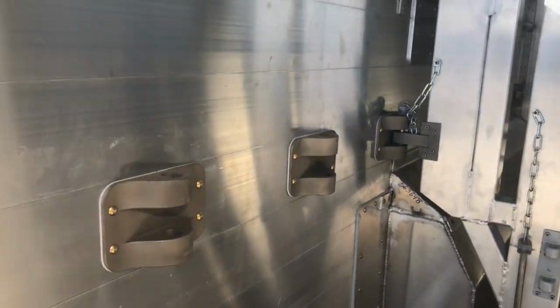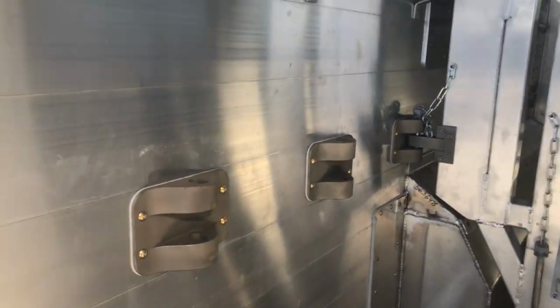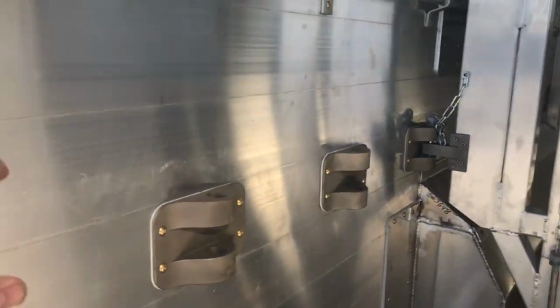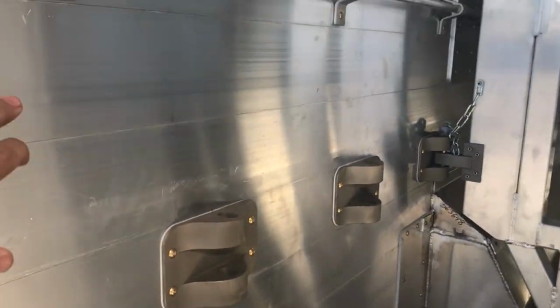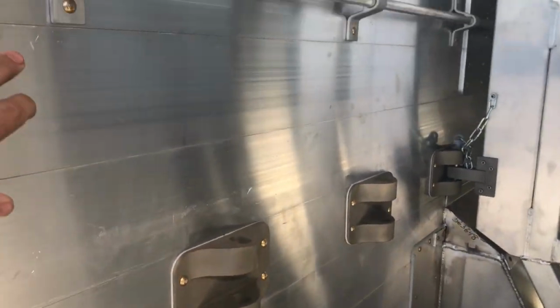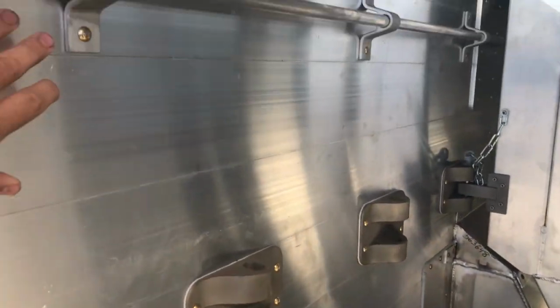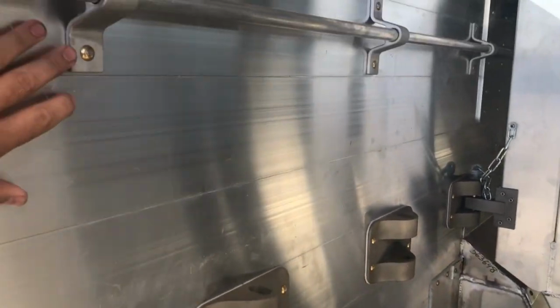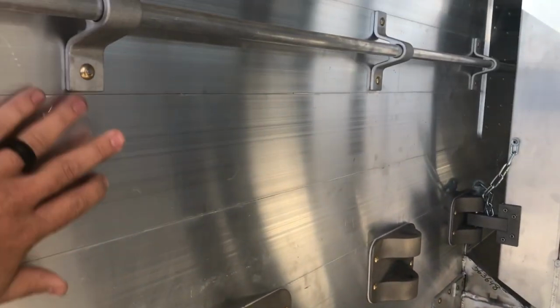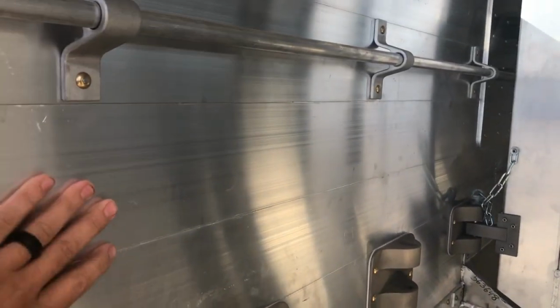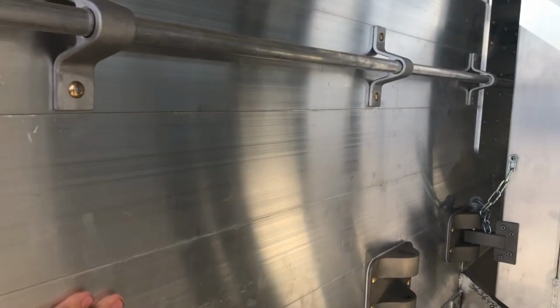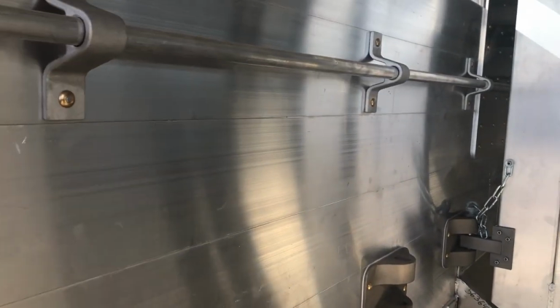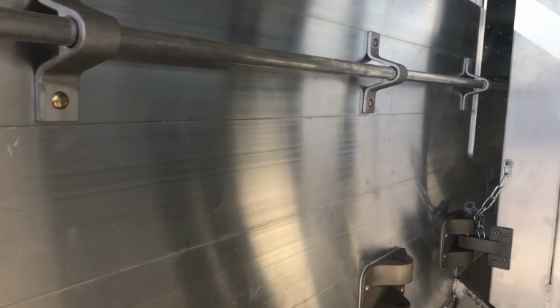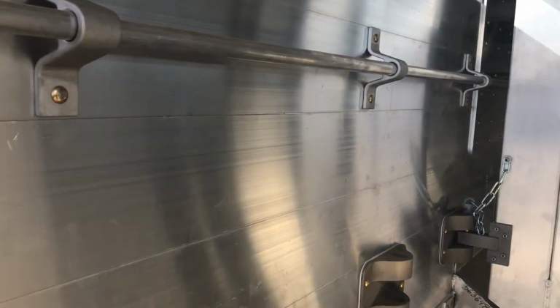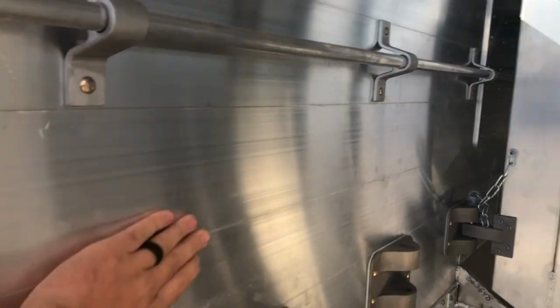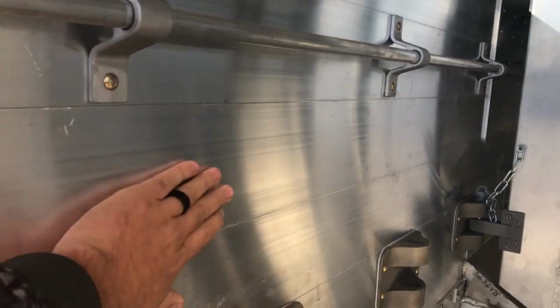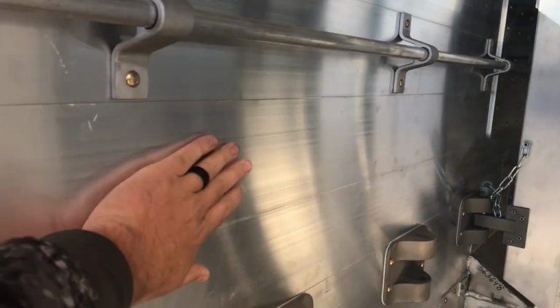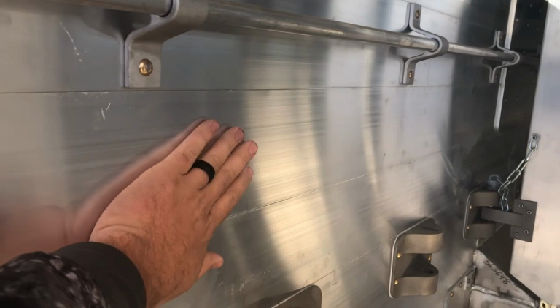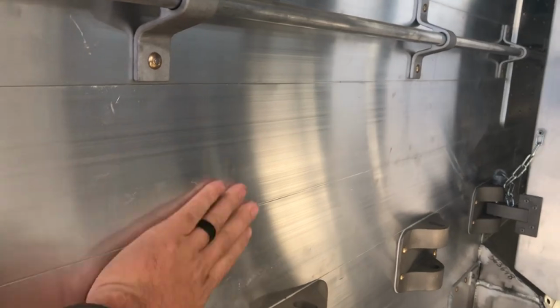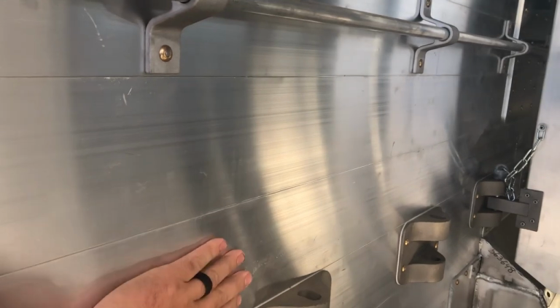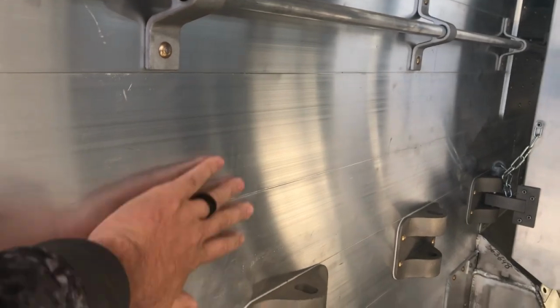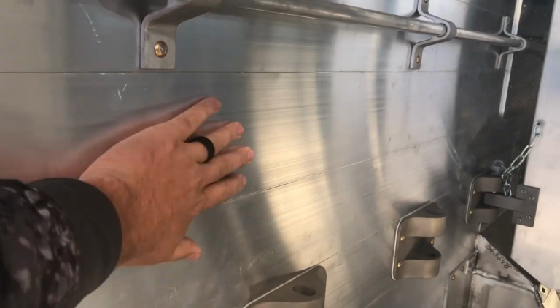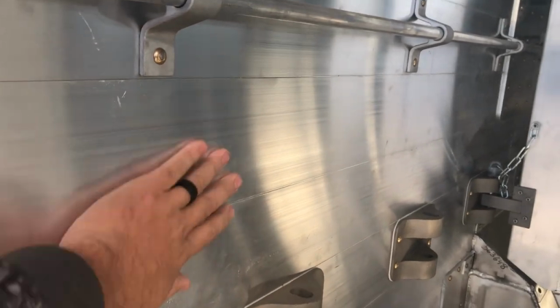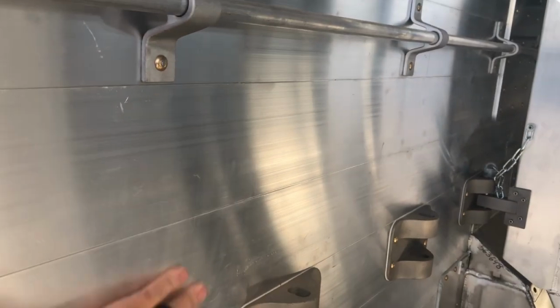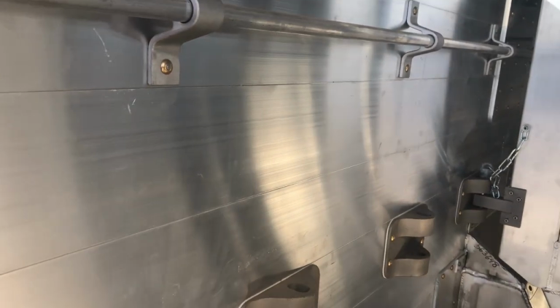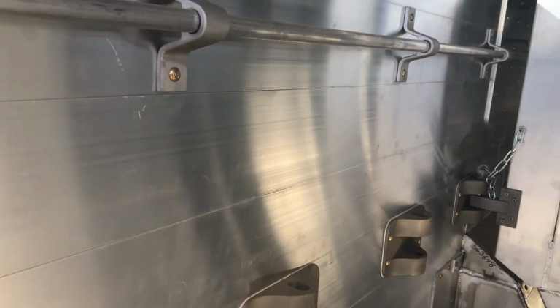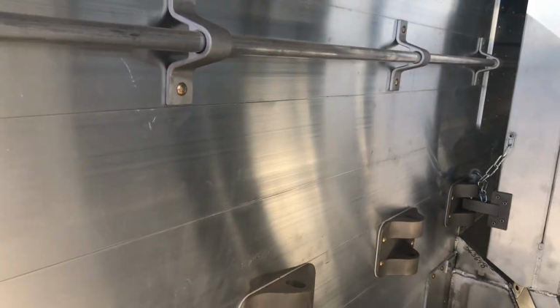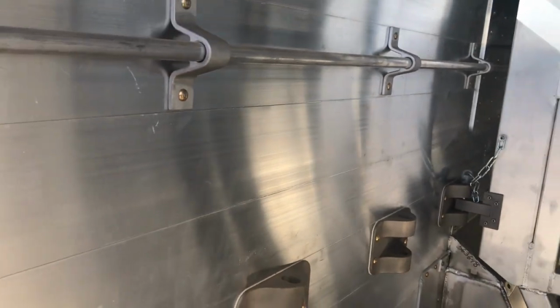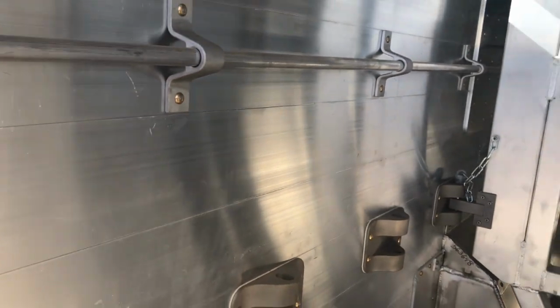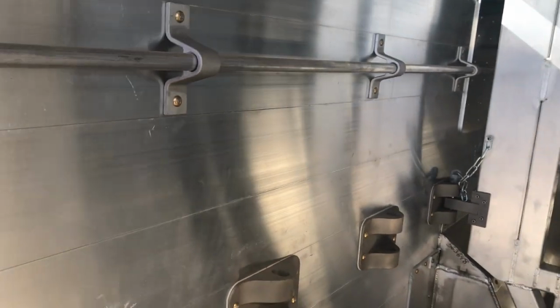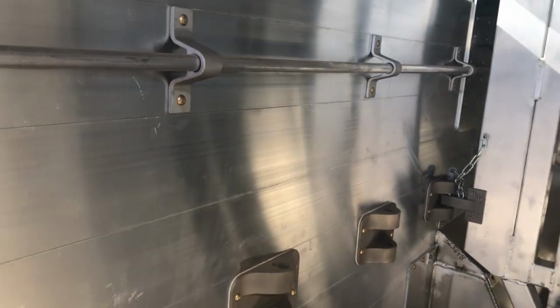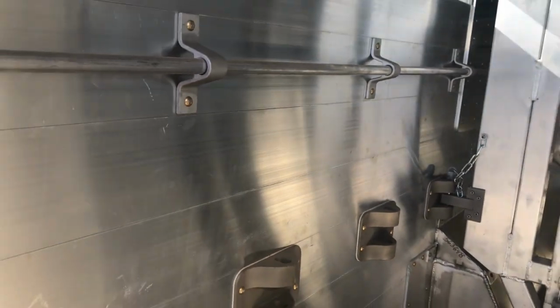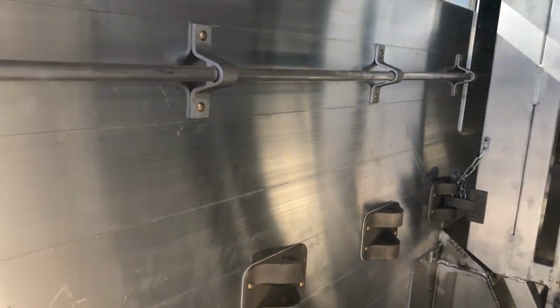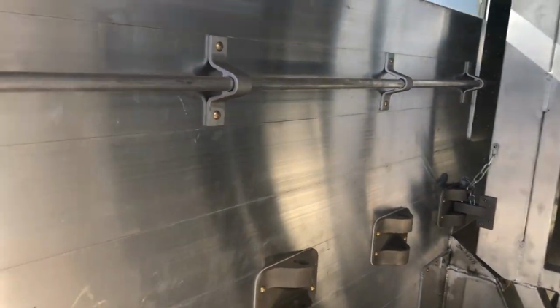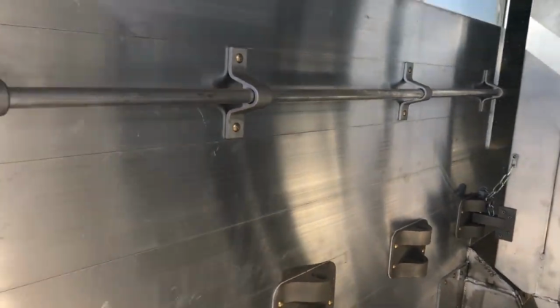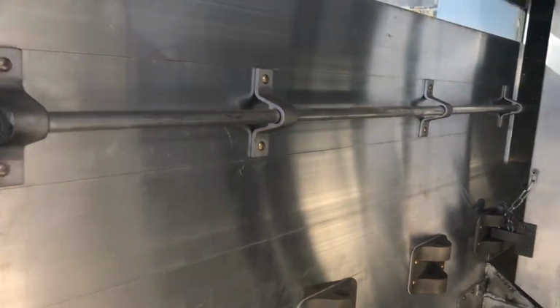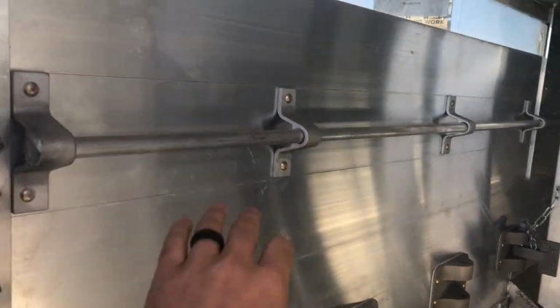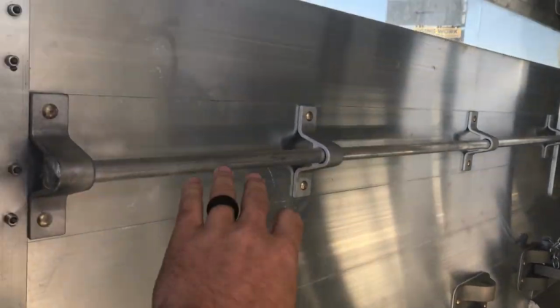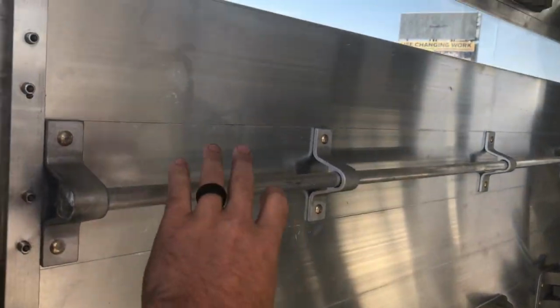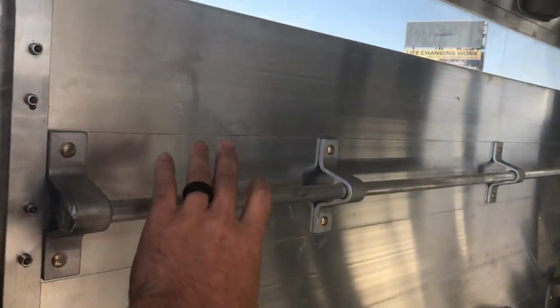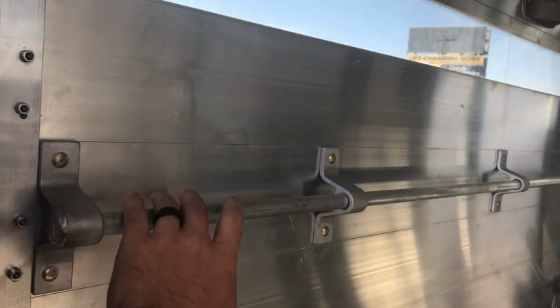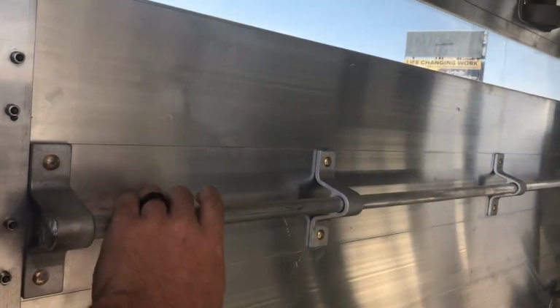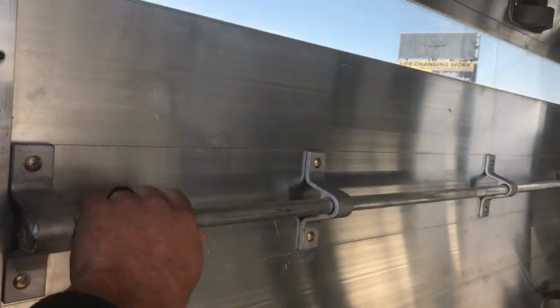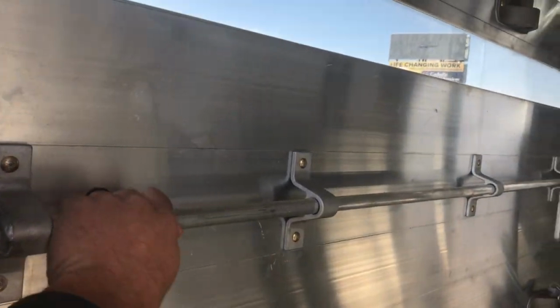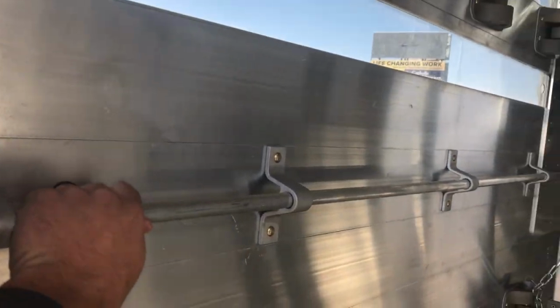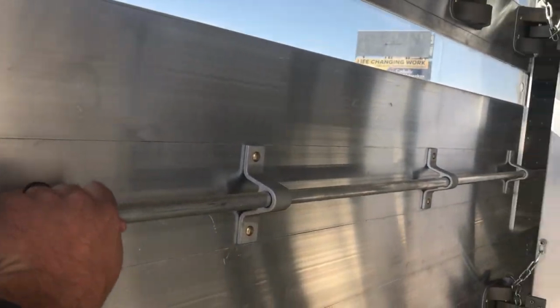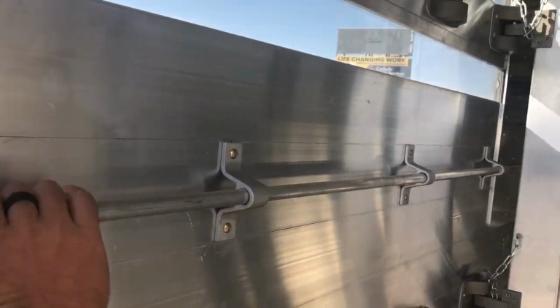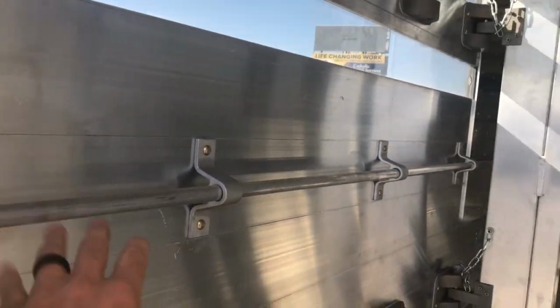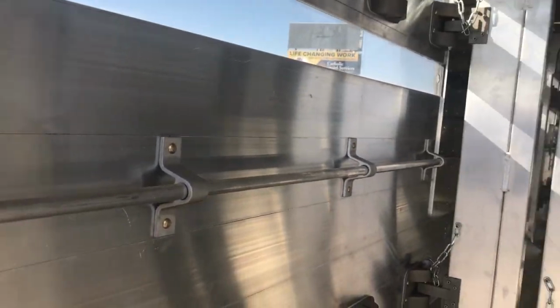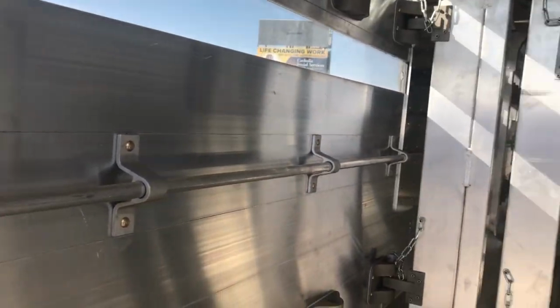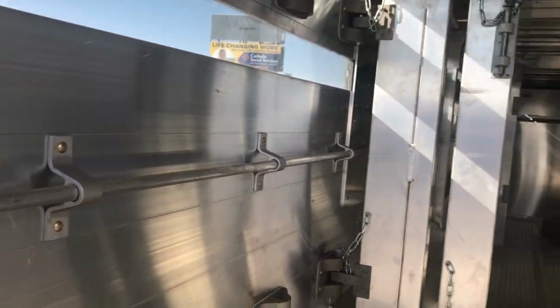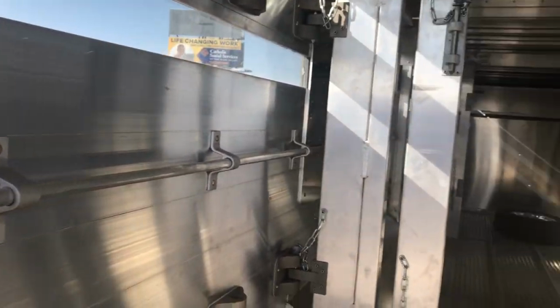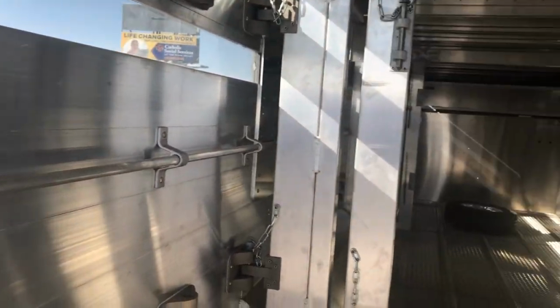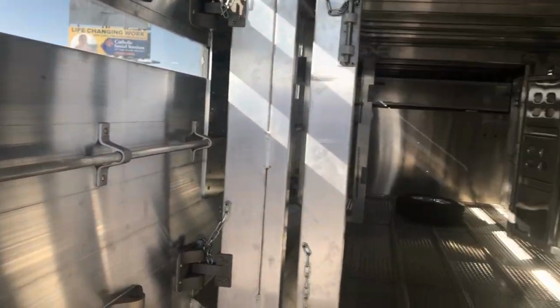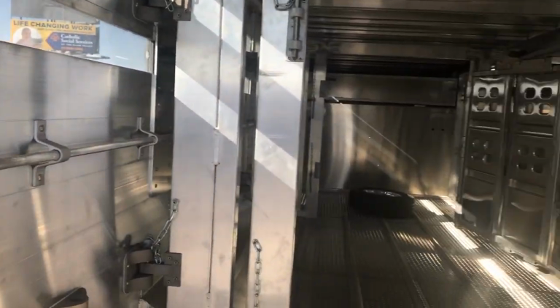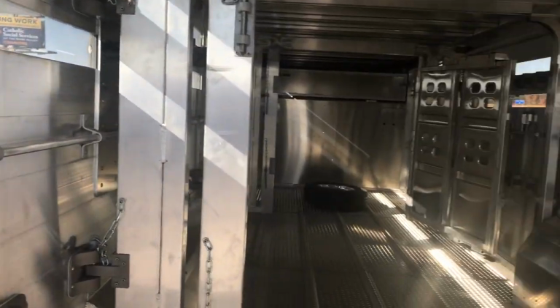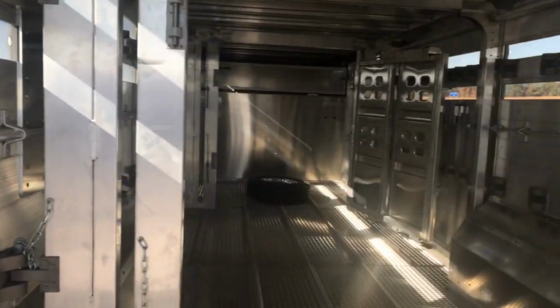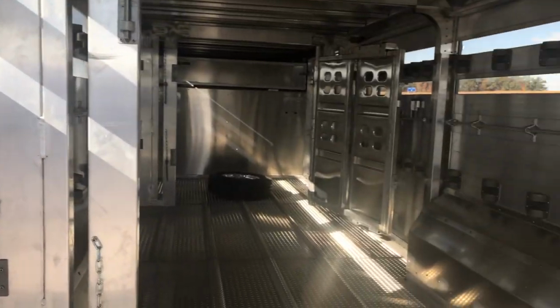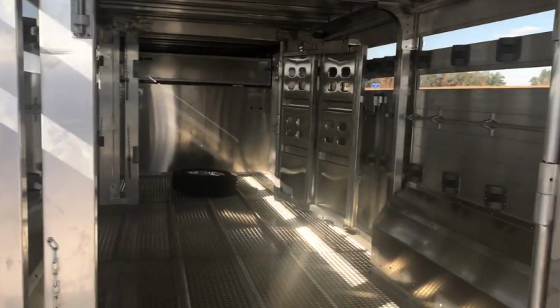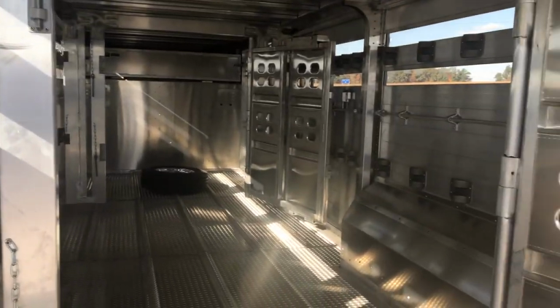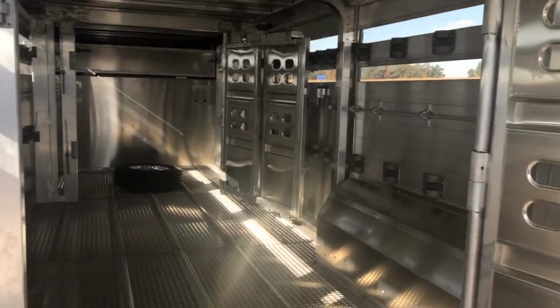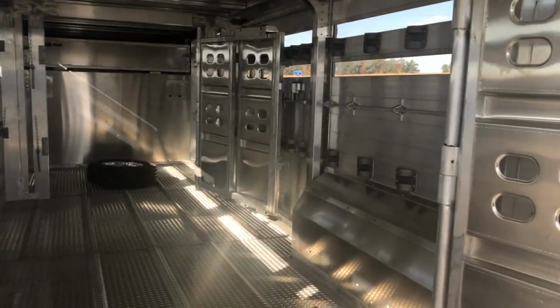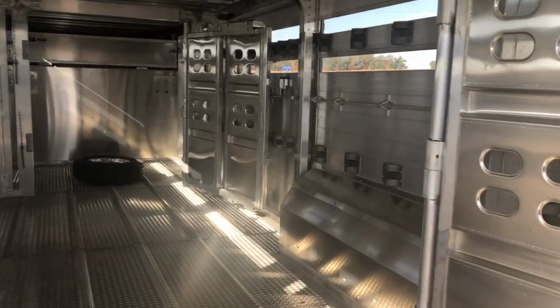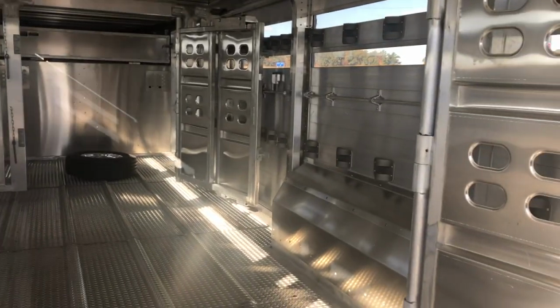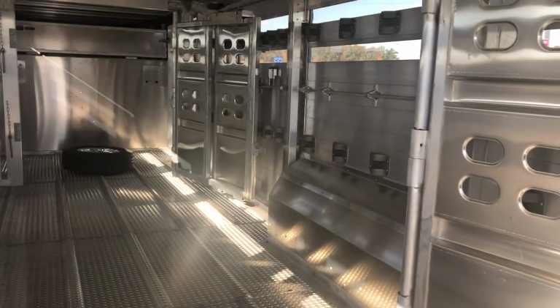As you can see here, no corner posts in the side walls with it being slat side, and then we also have tie rails on the inside on both sides.